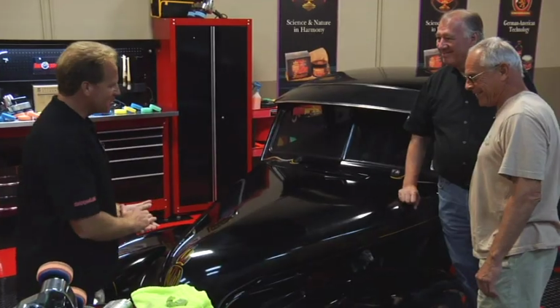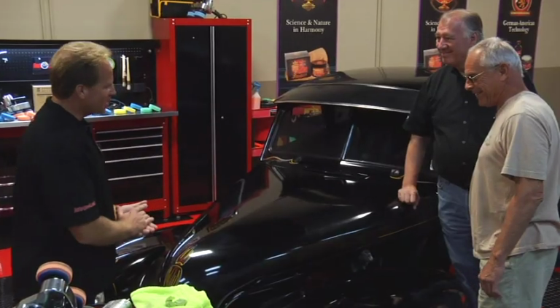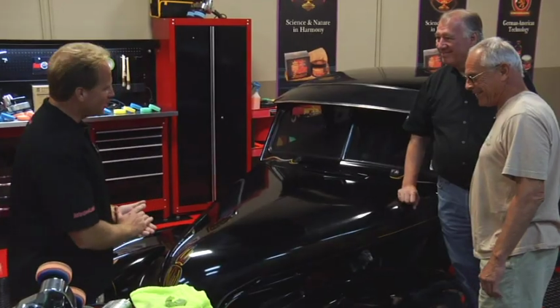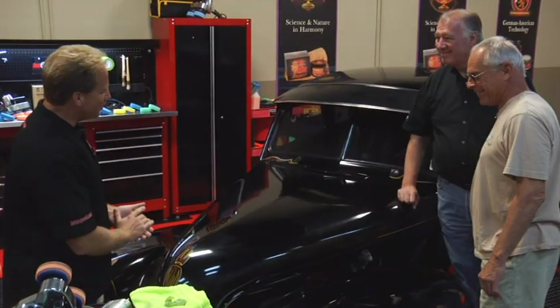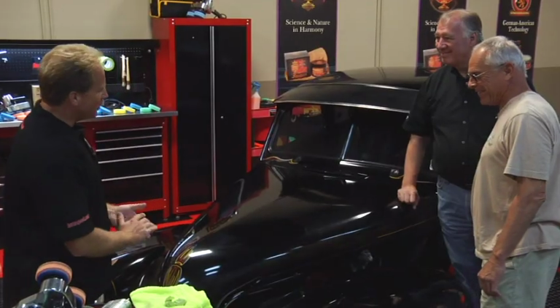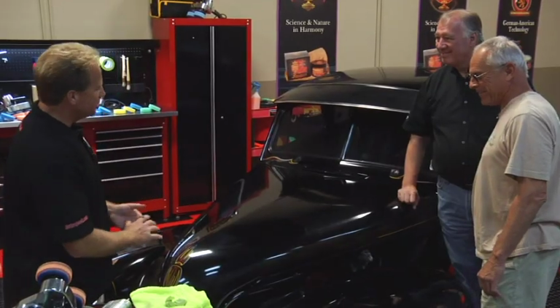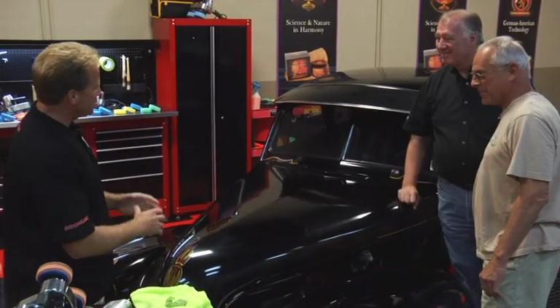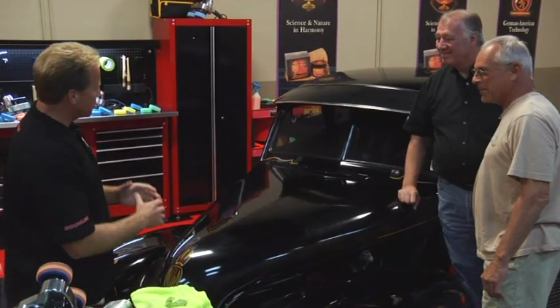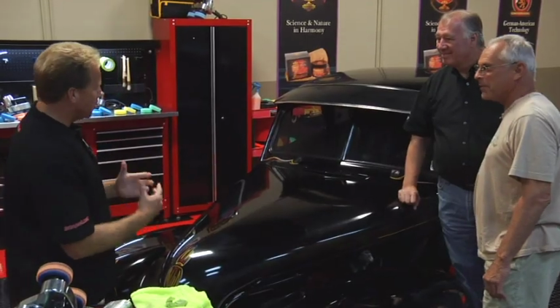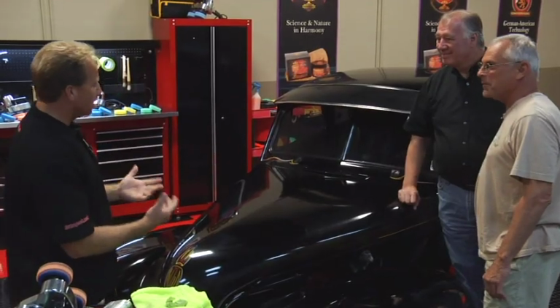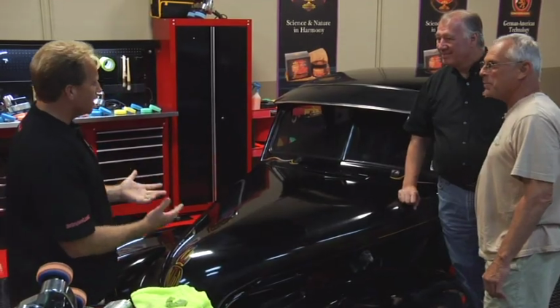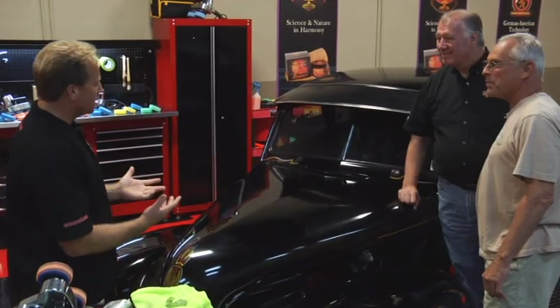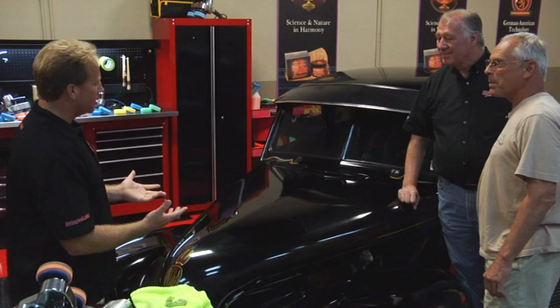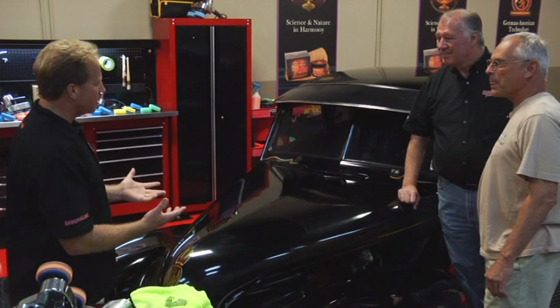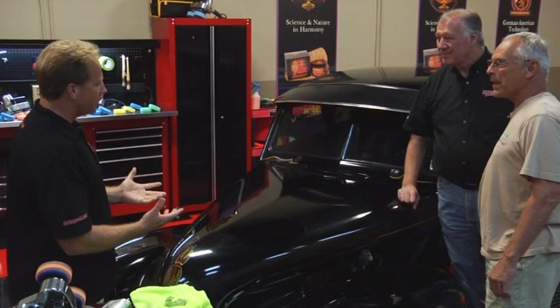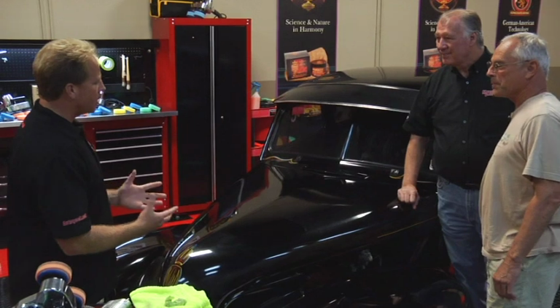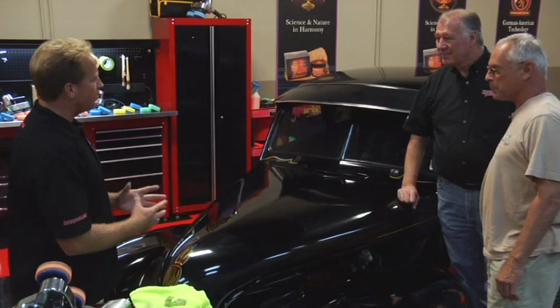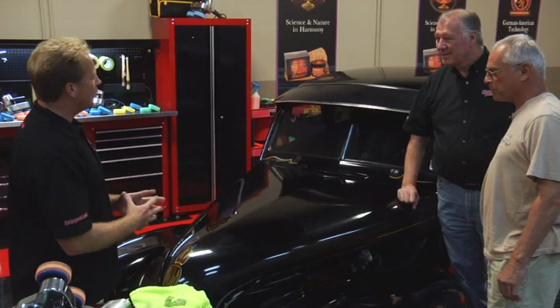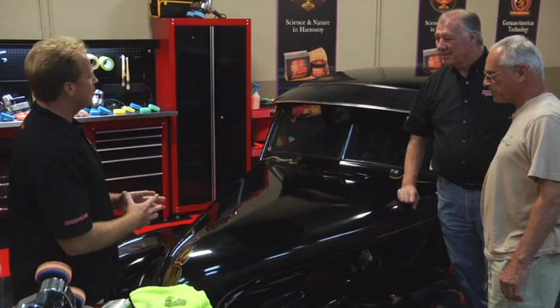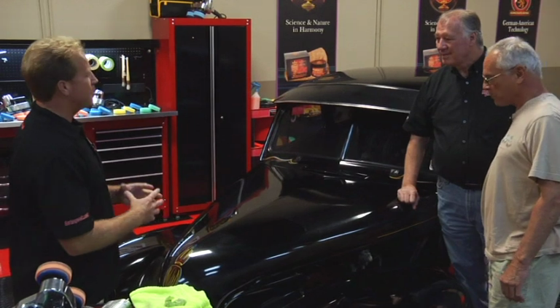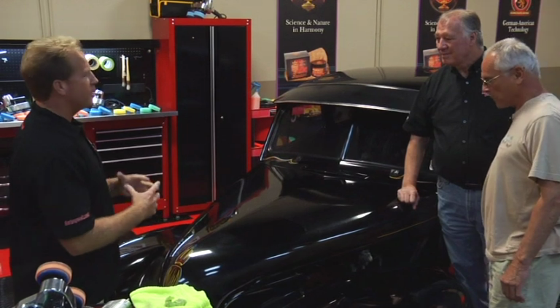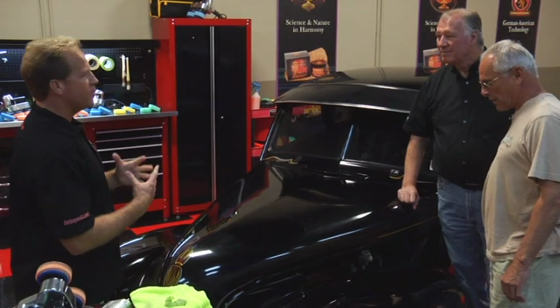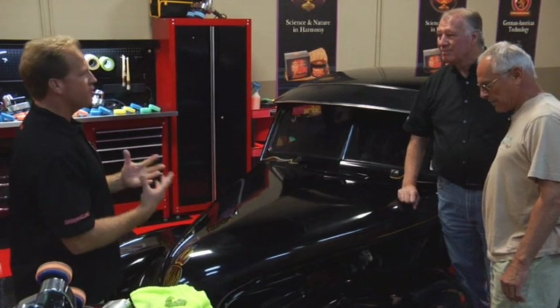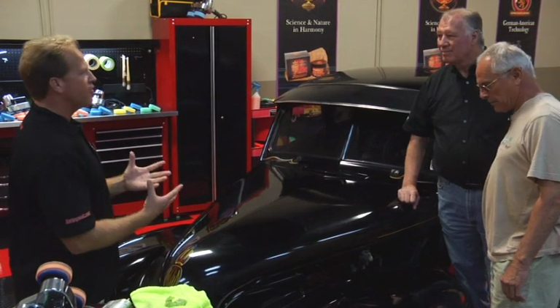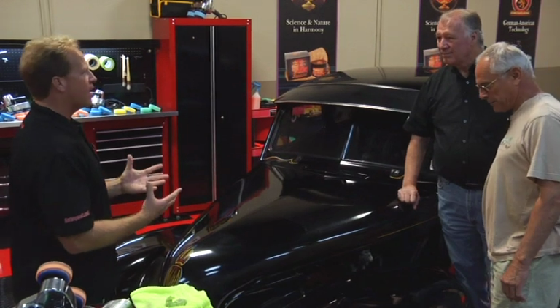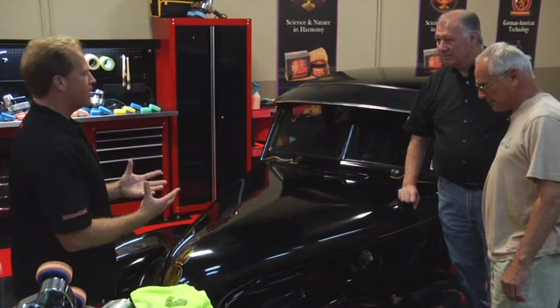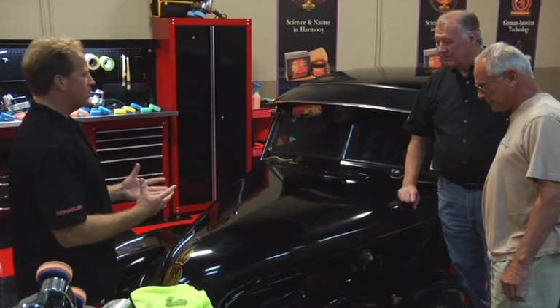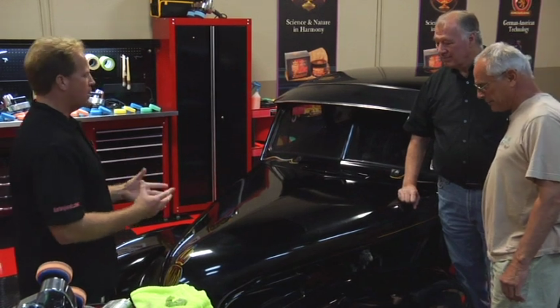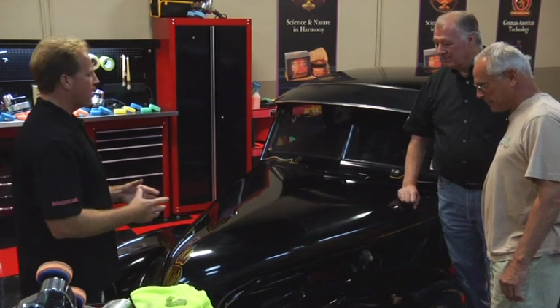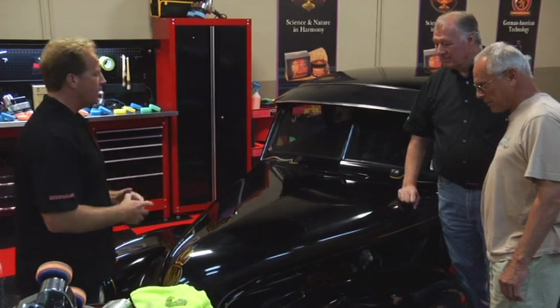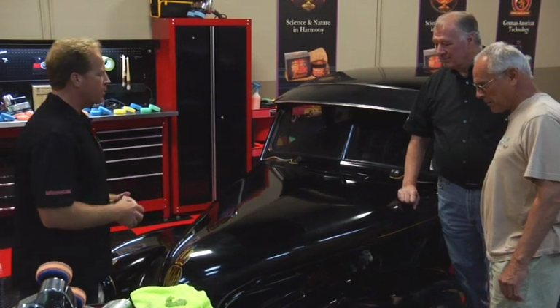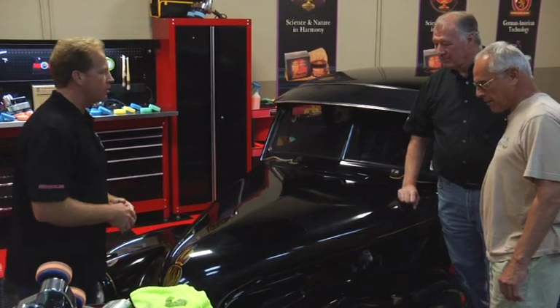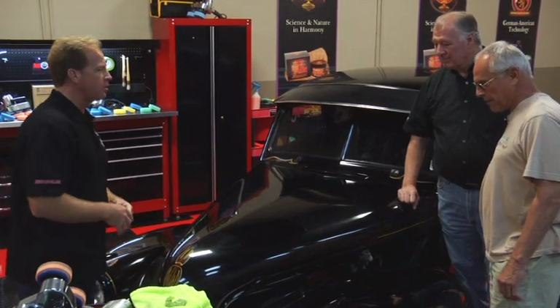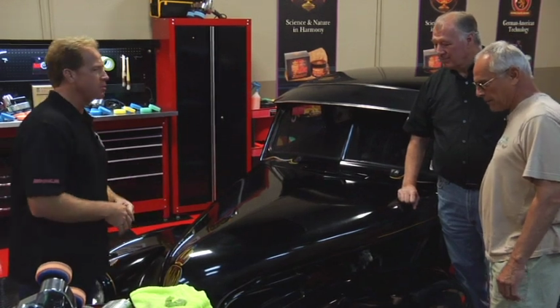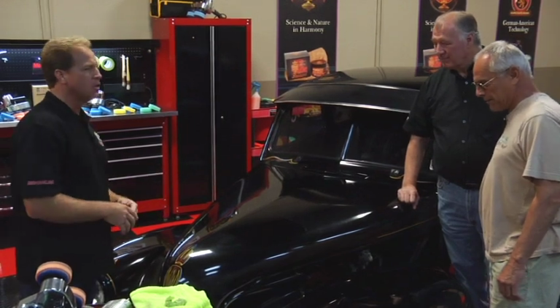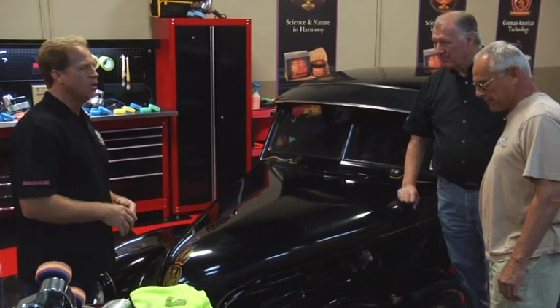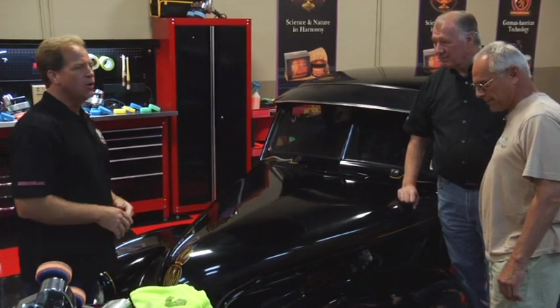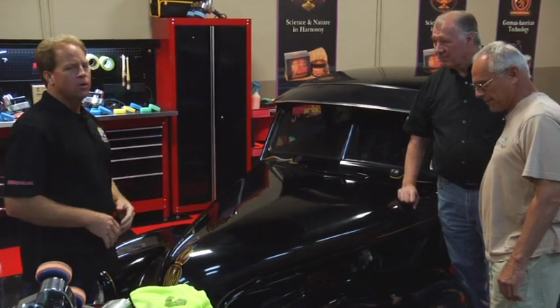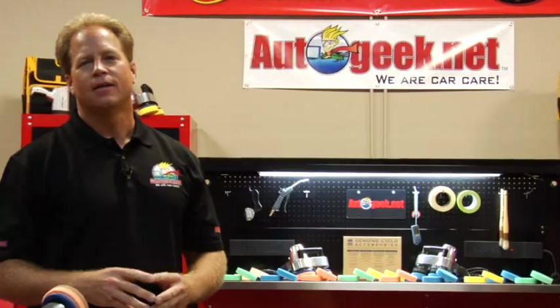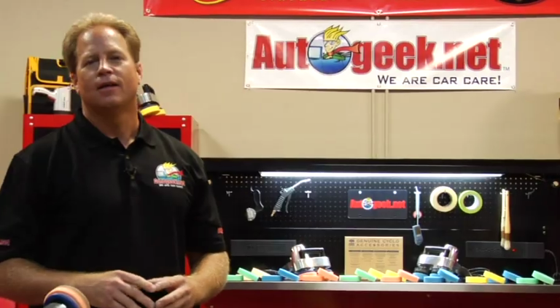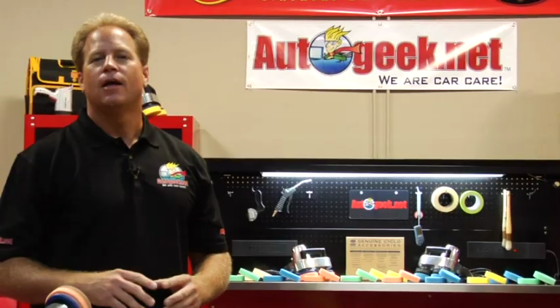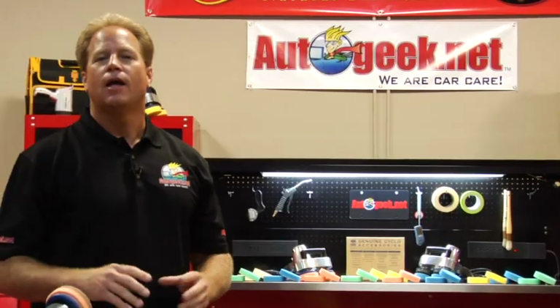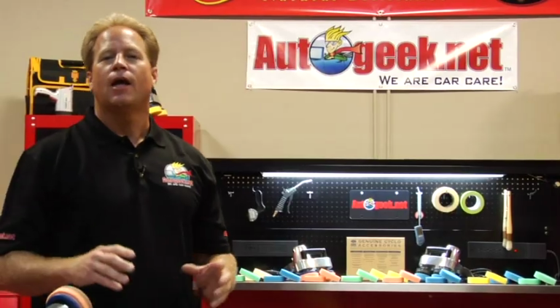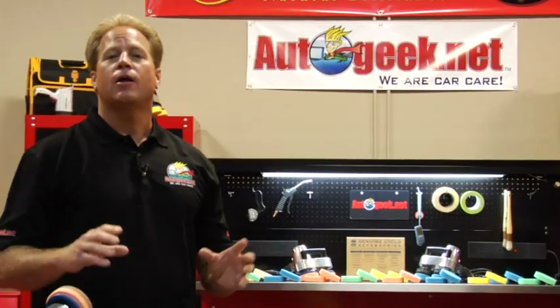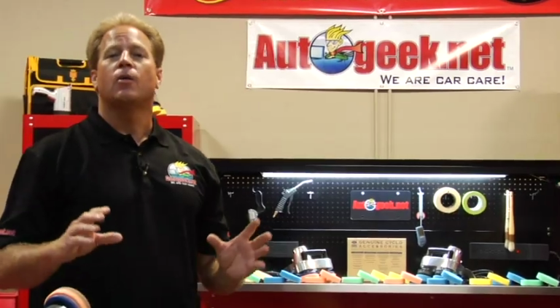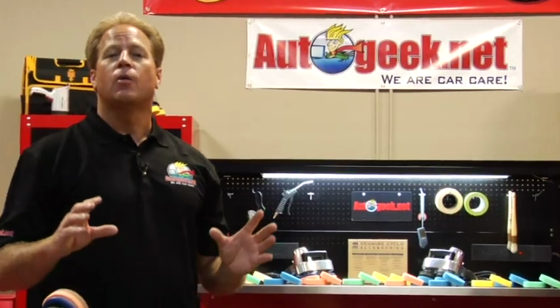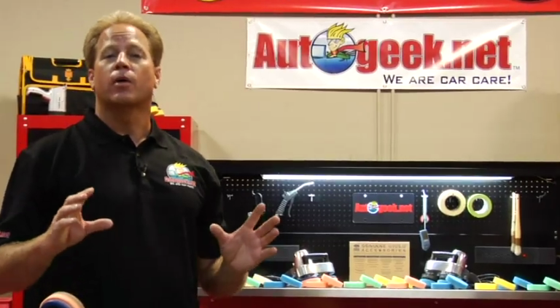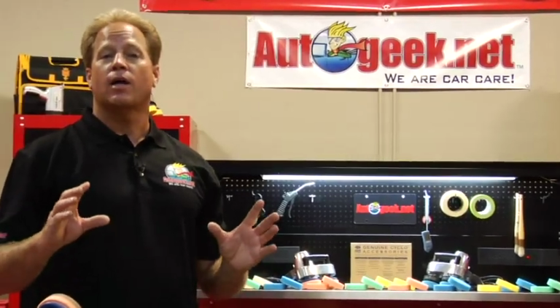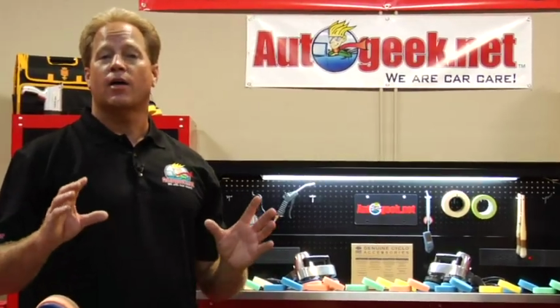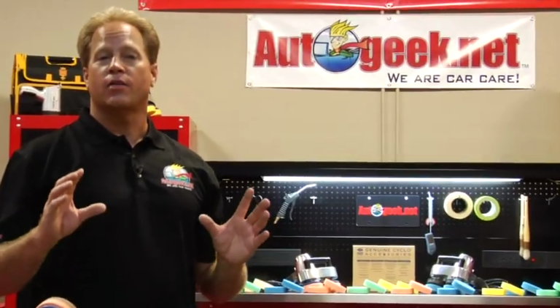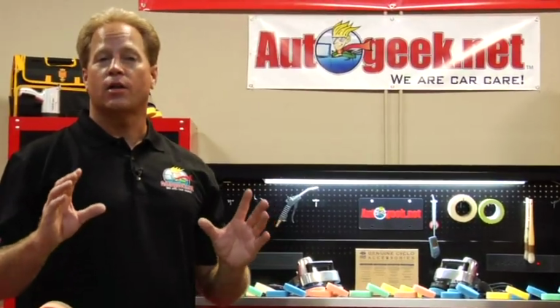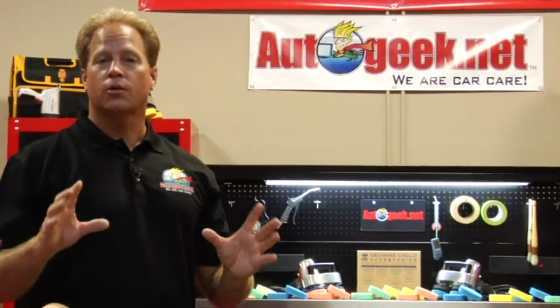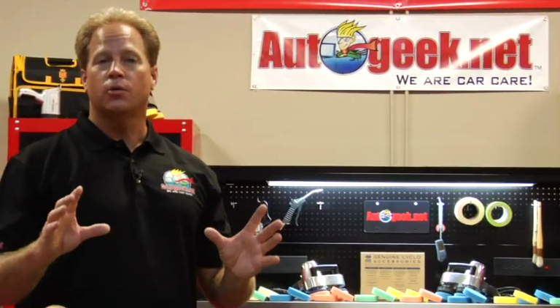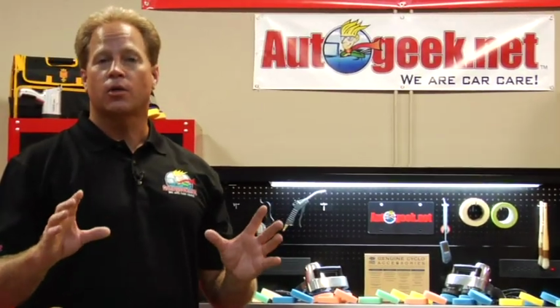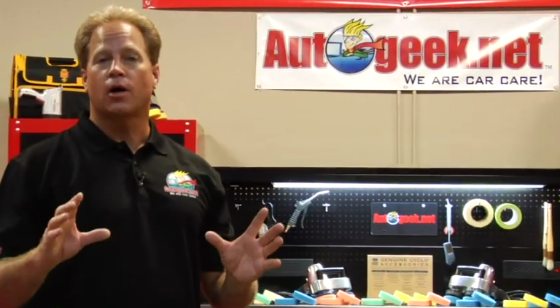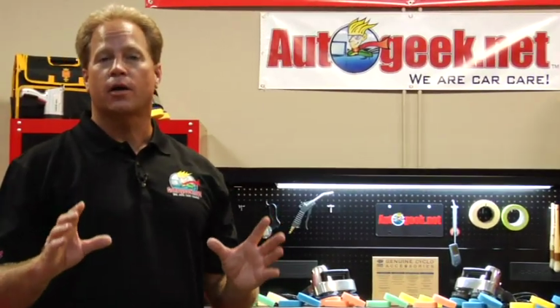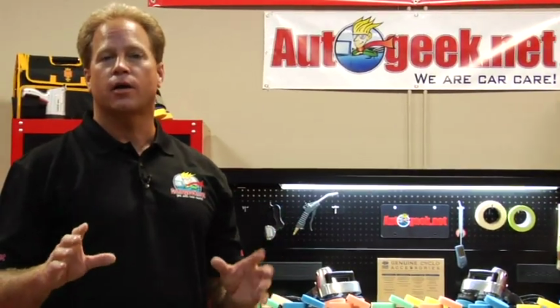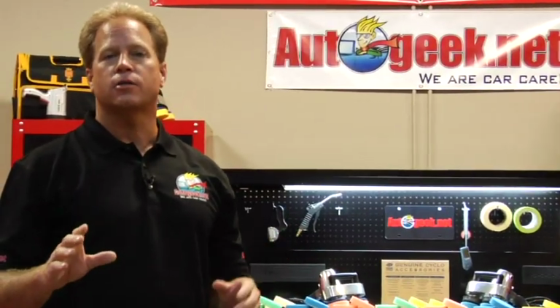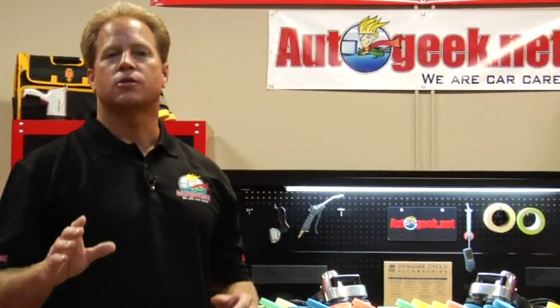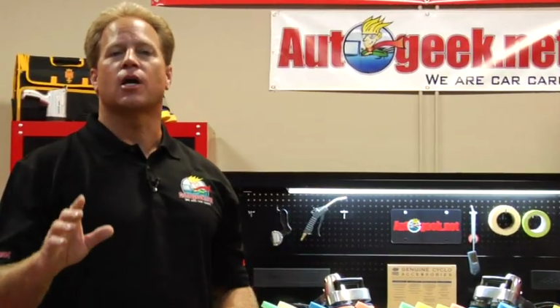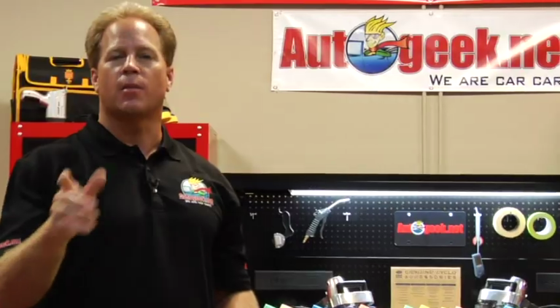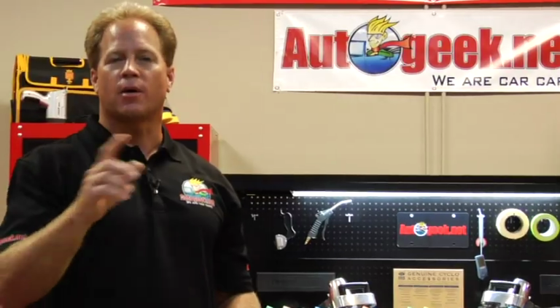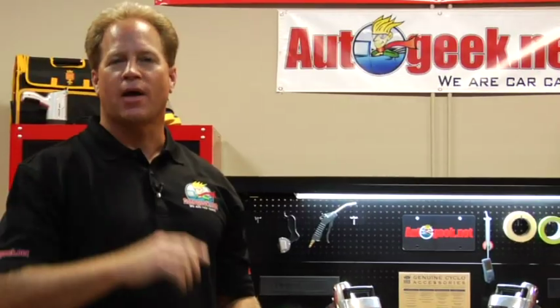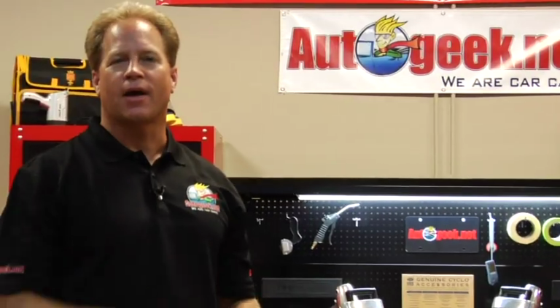That was a lot of fun. This is a really good-looking car — I've always been a big fan of the coupe. We're going to have another cool car here, so come on back.